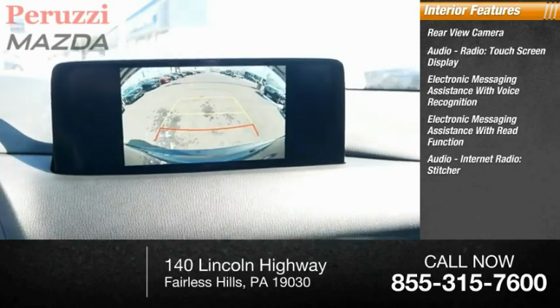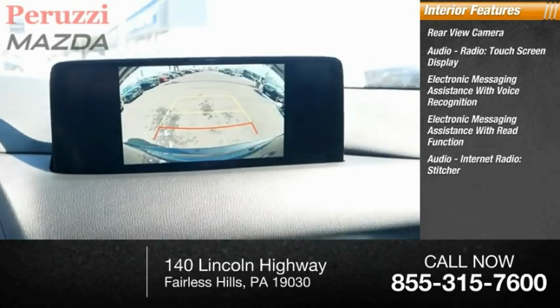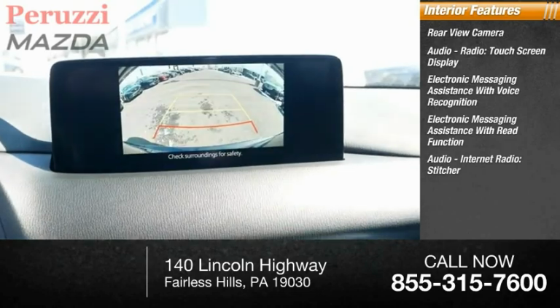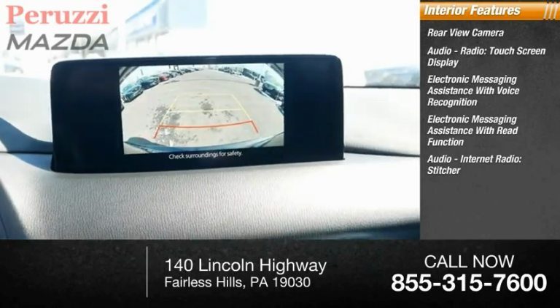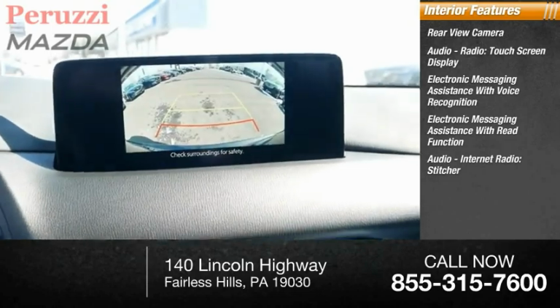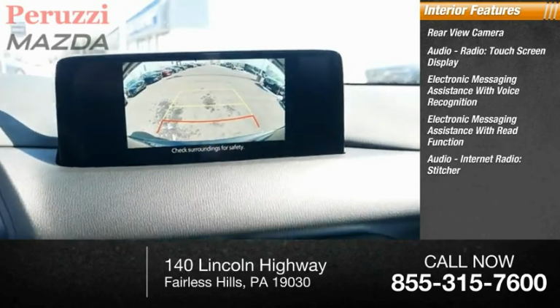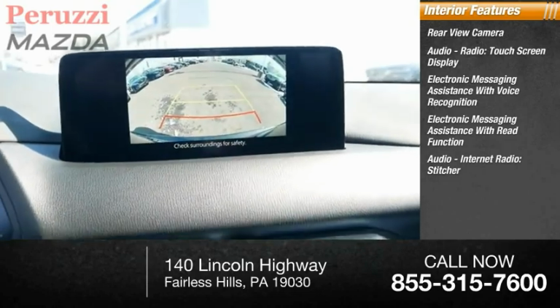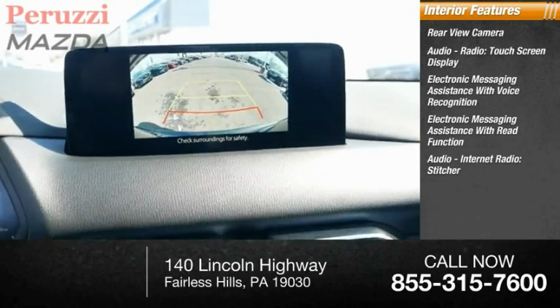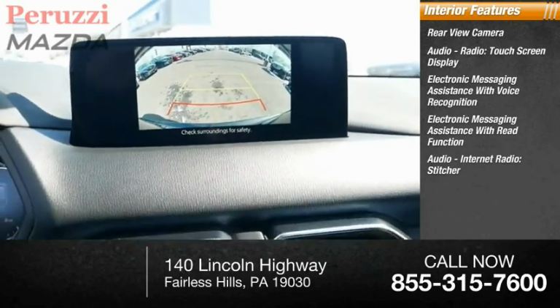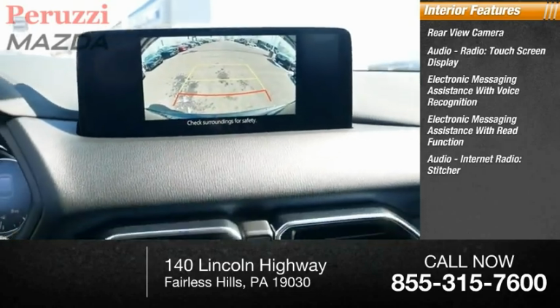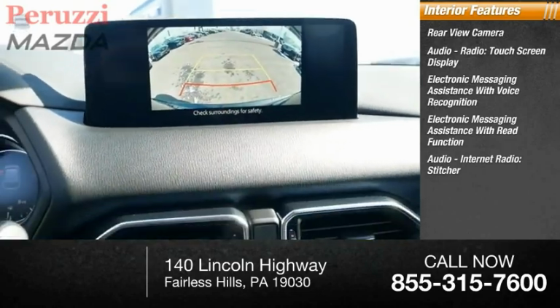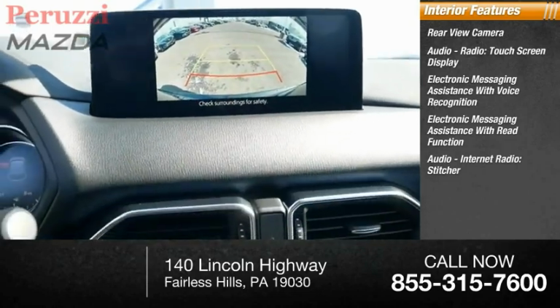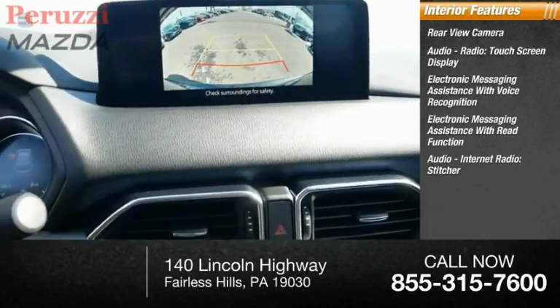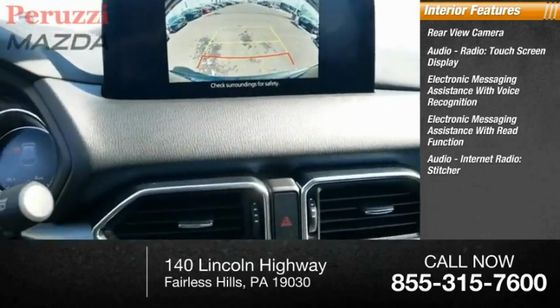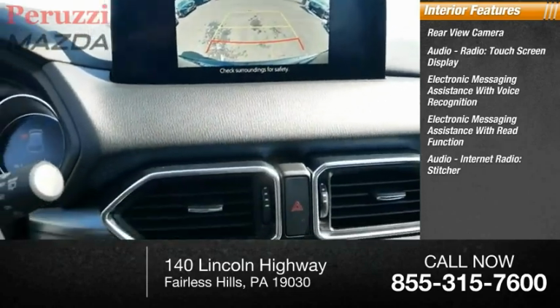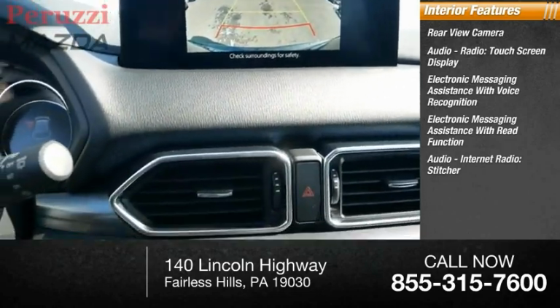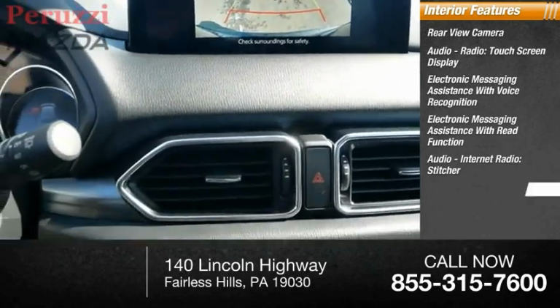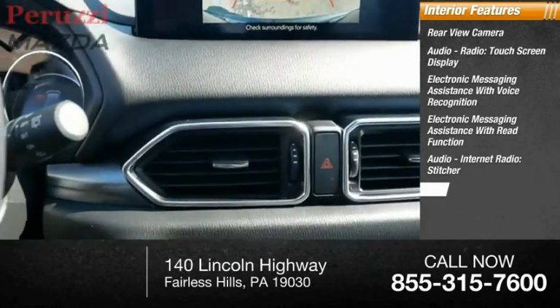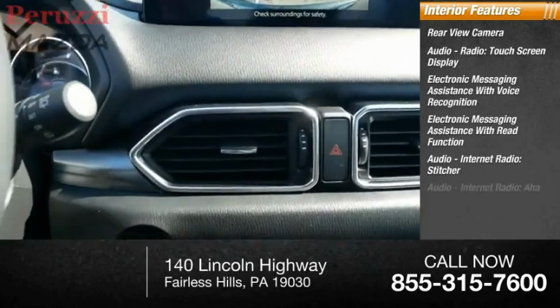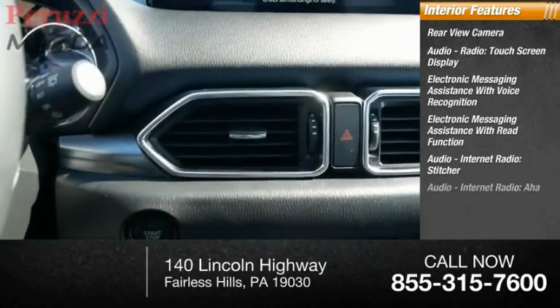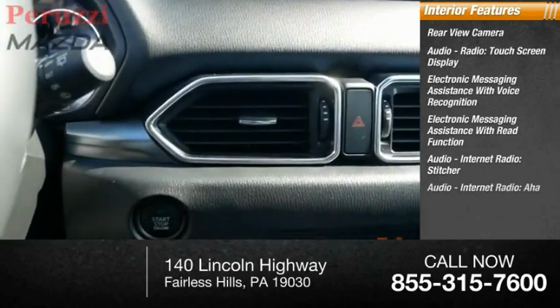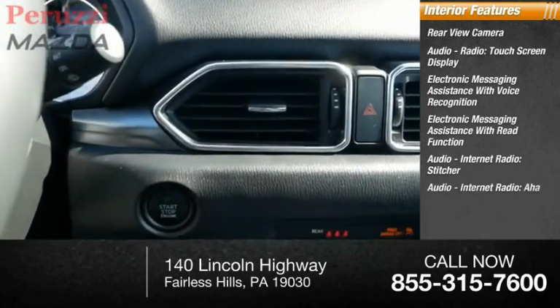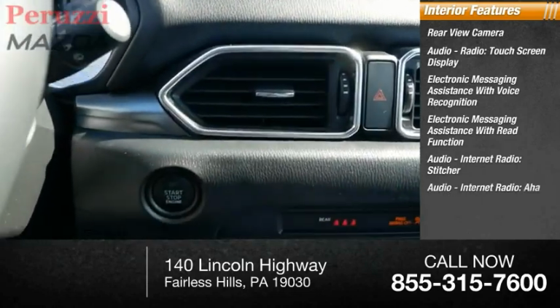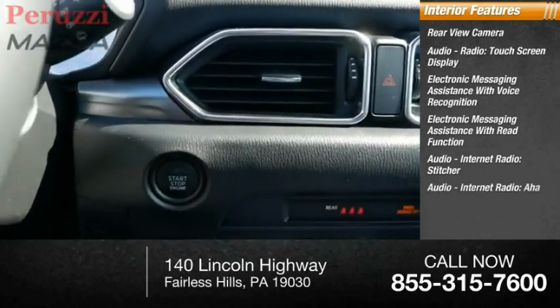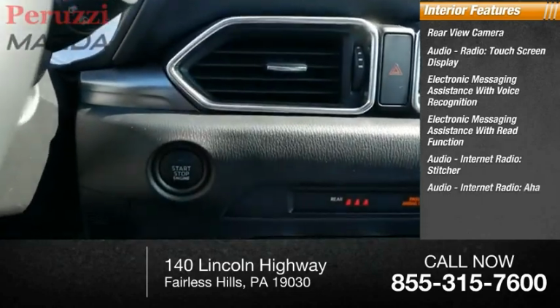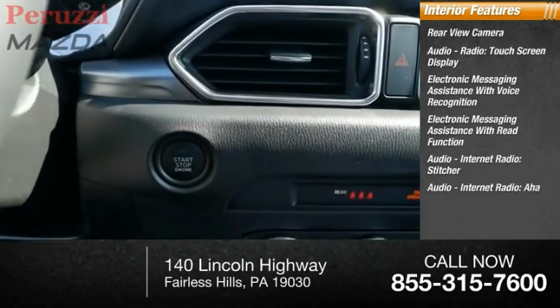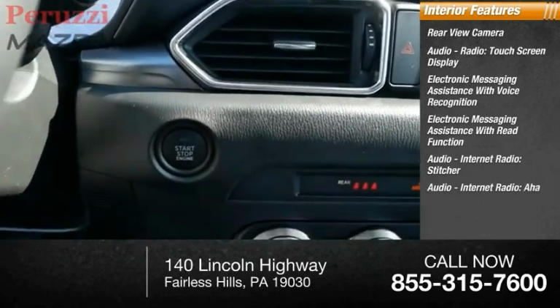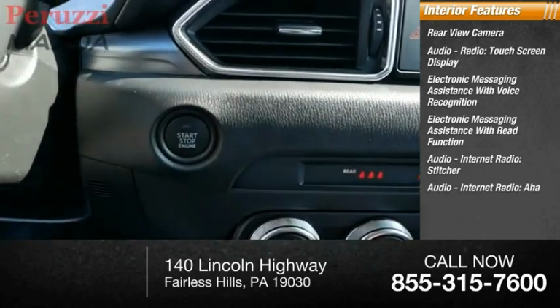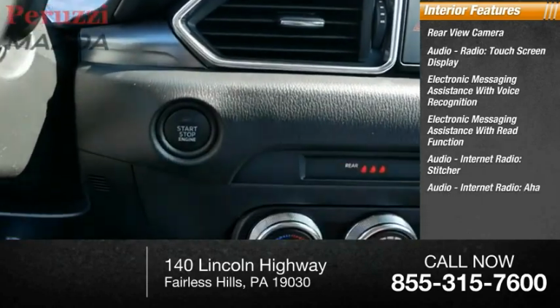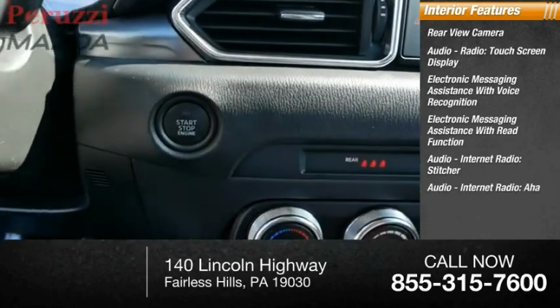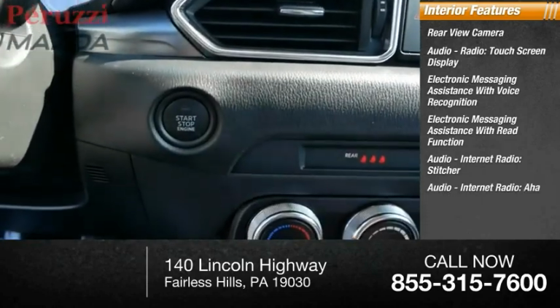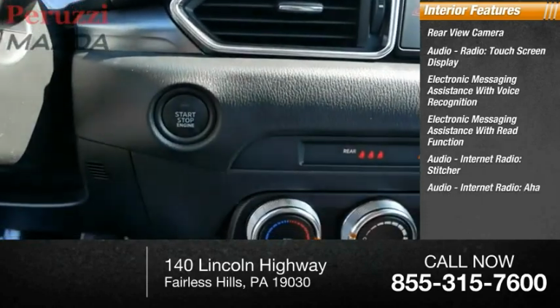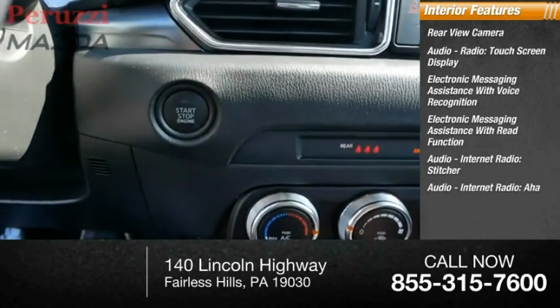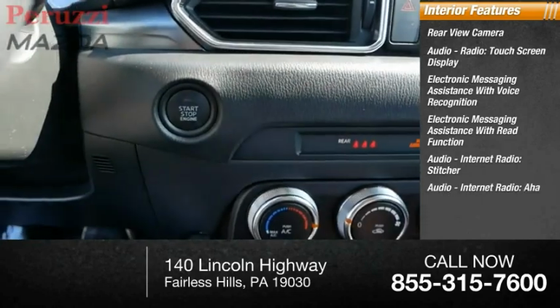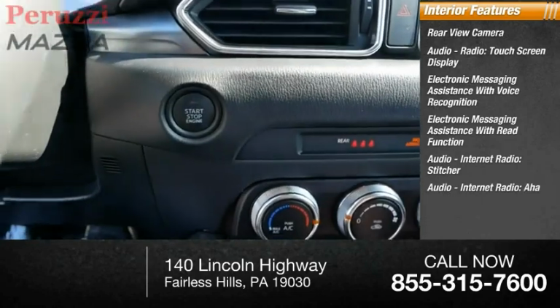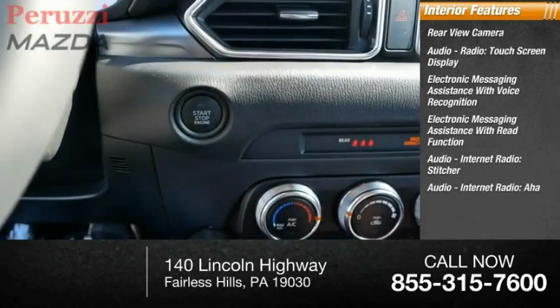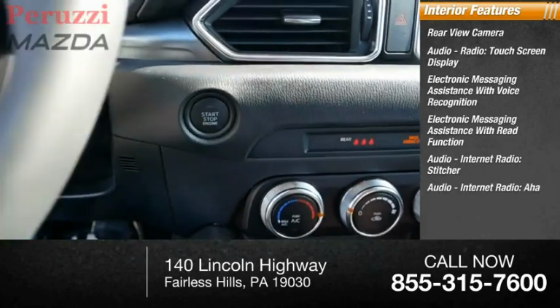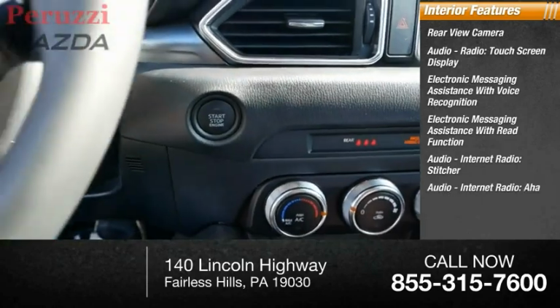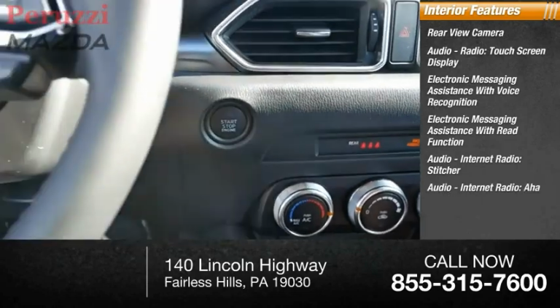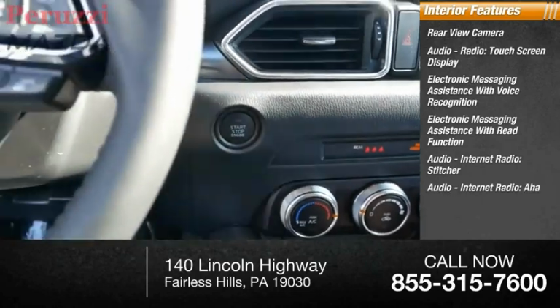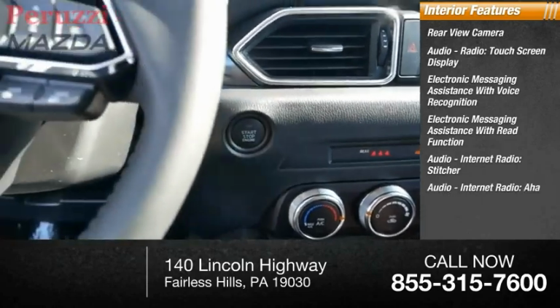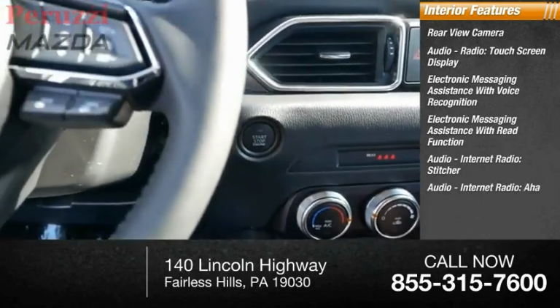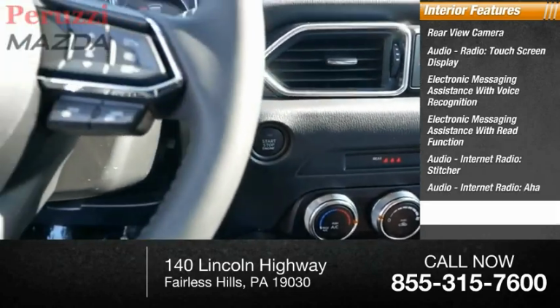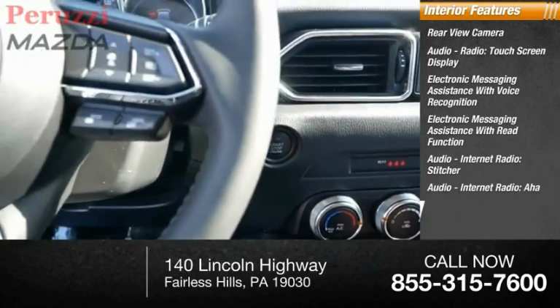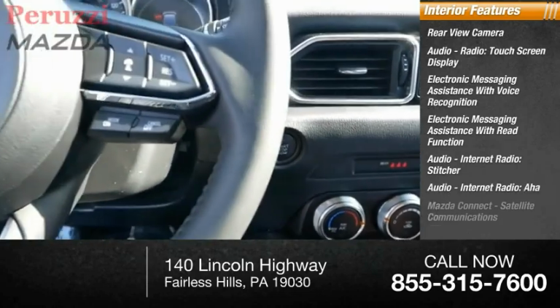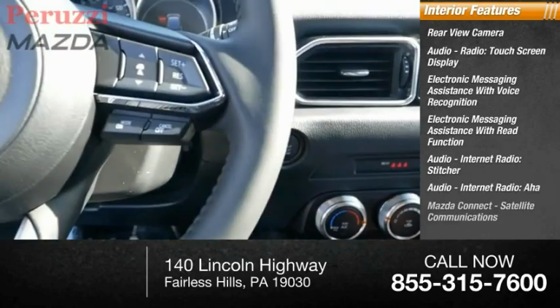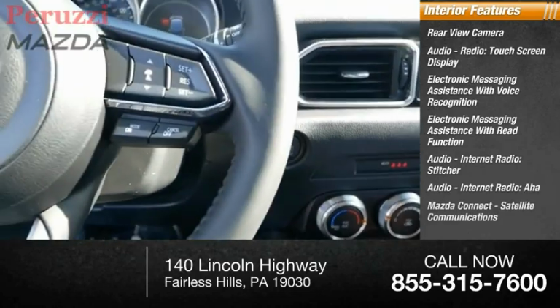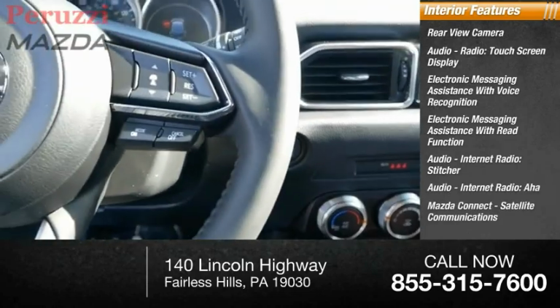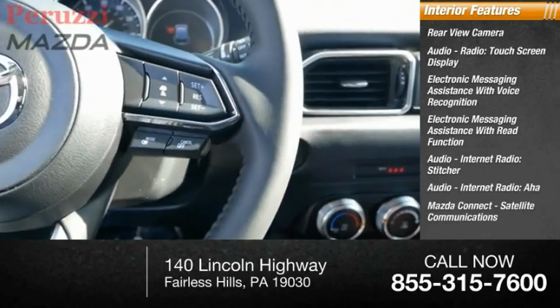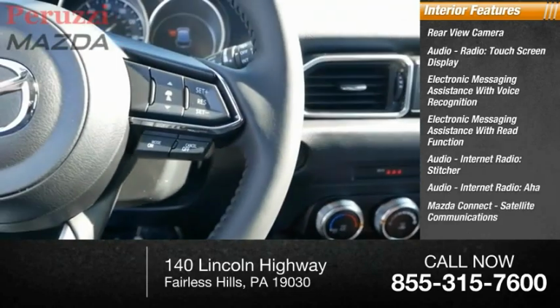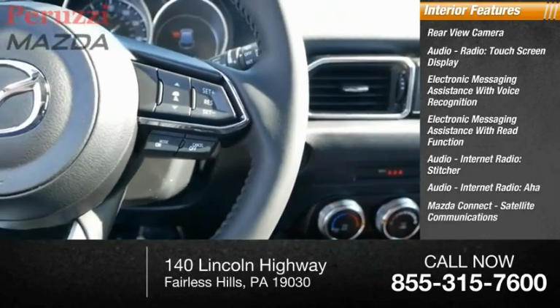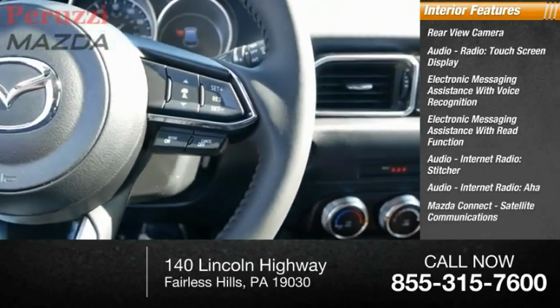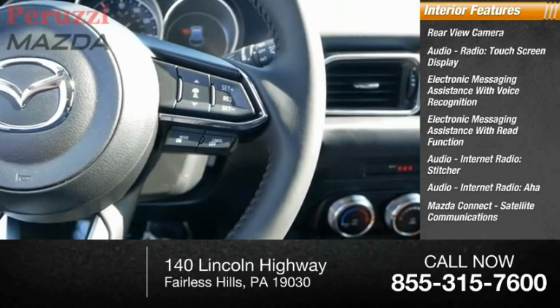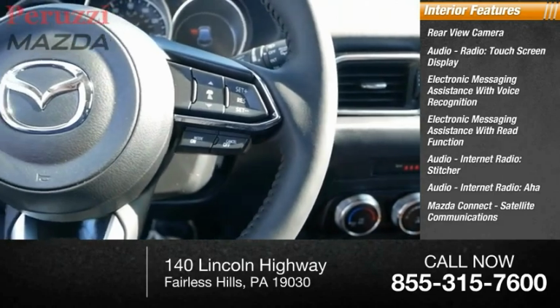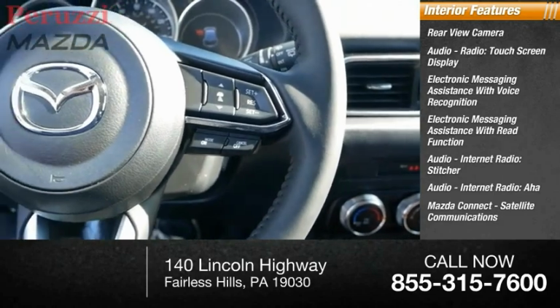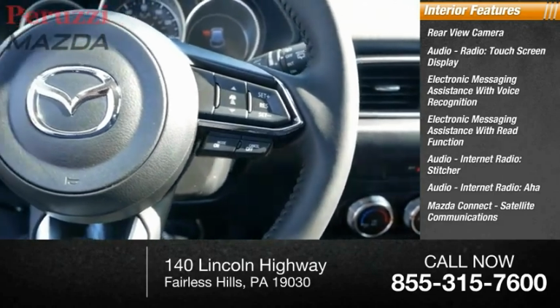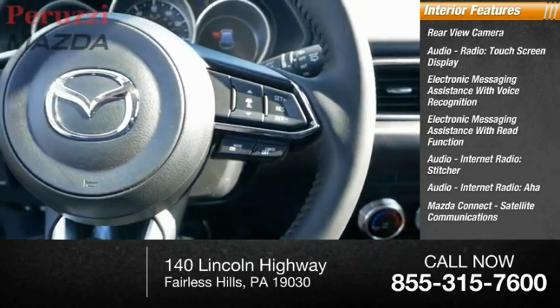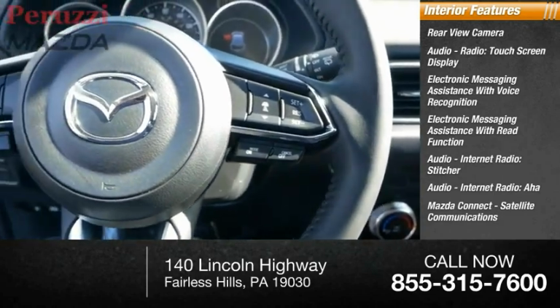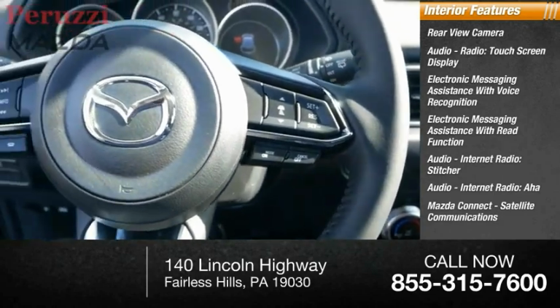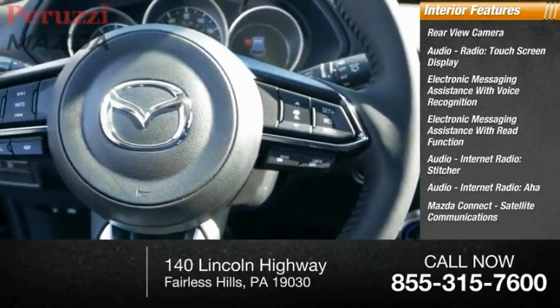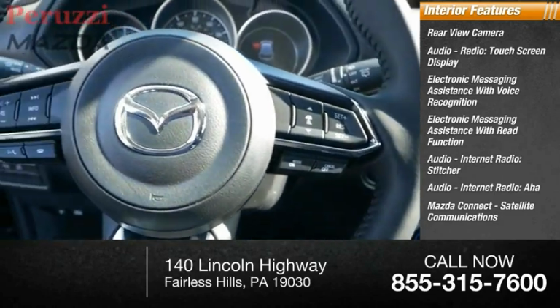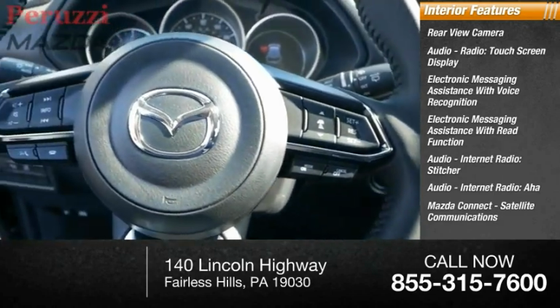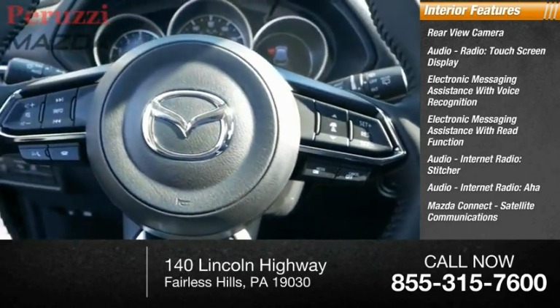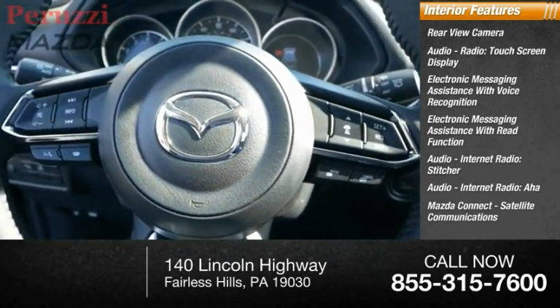Additional features include audio internet radio, Stitcher, audio internet radio Aha, Mazda Connect, and satellite communications.